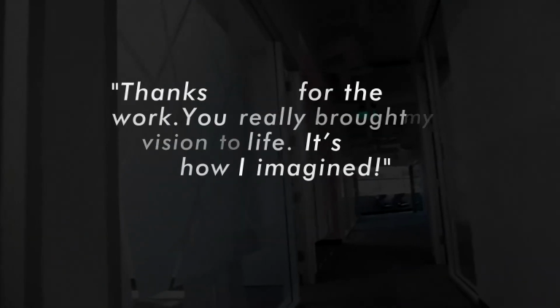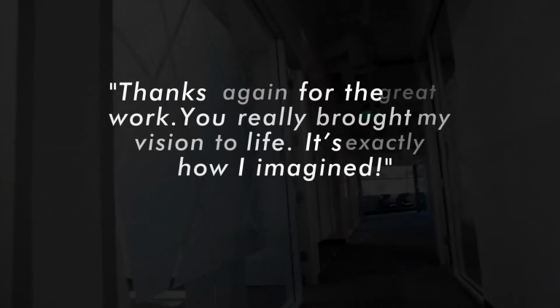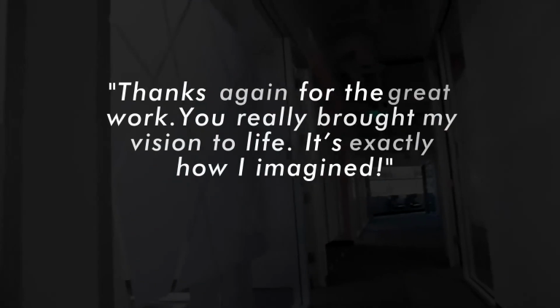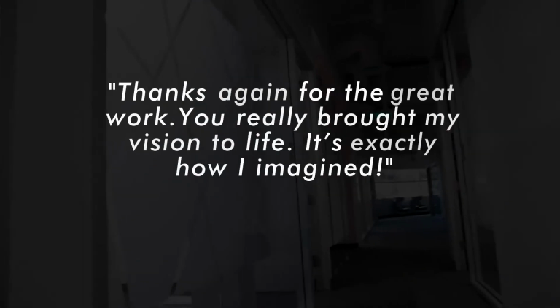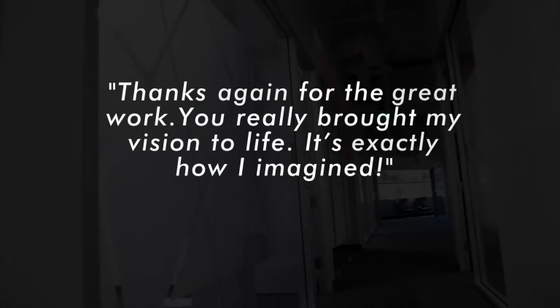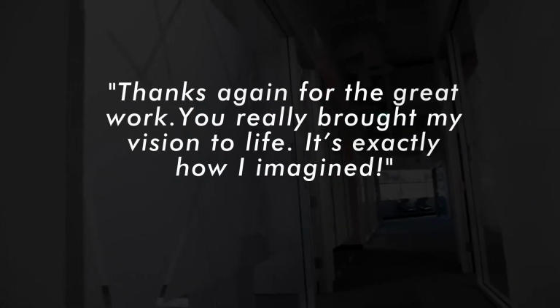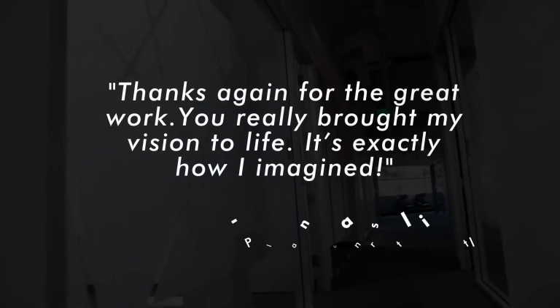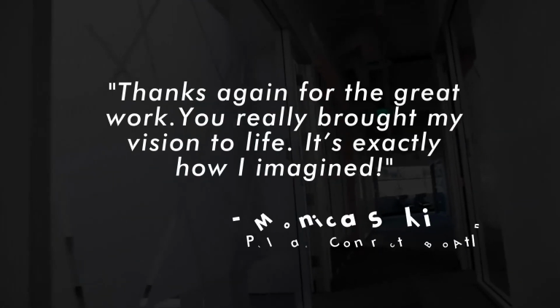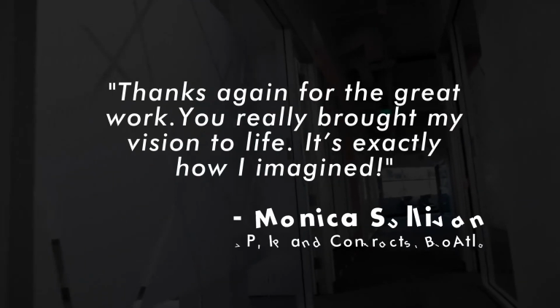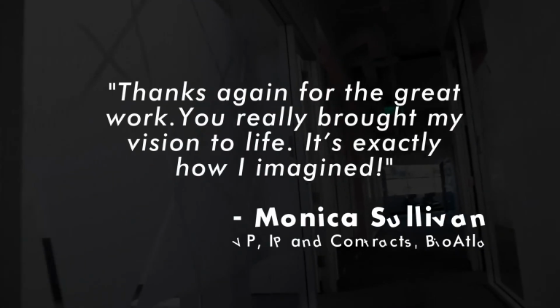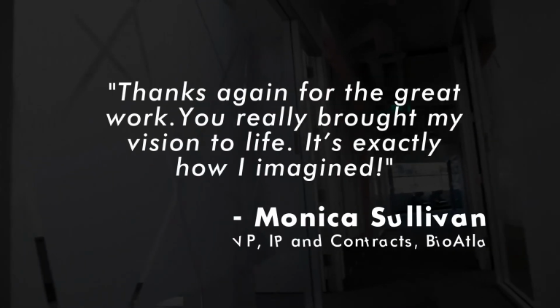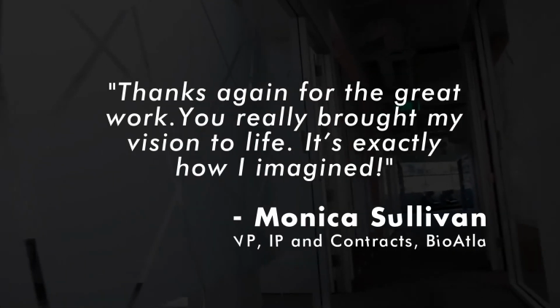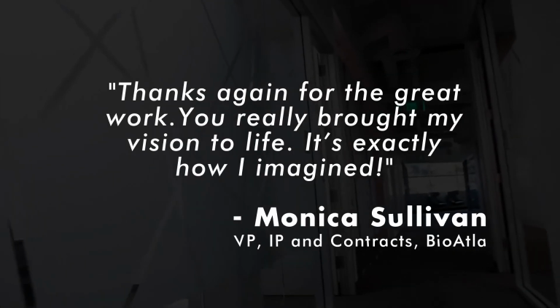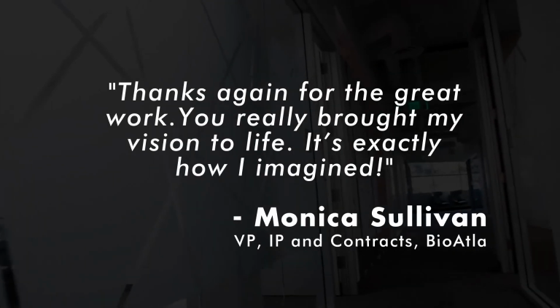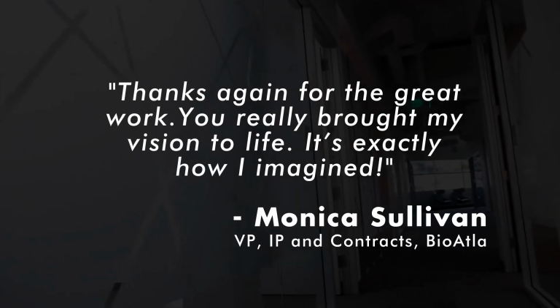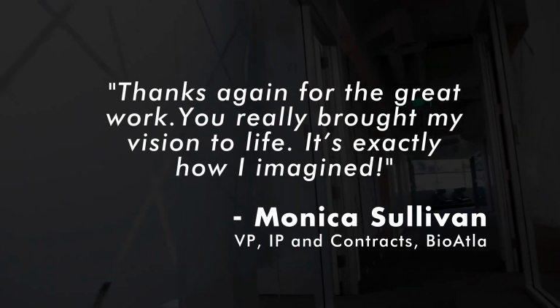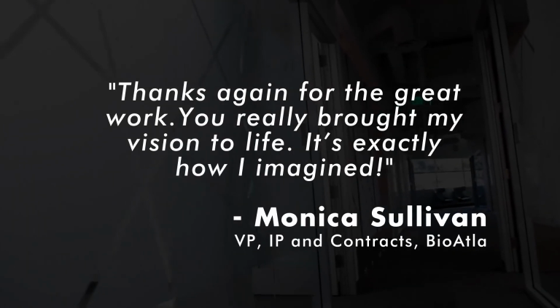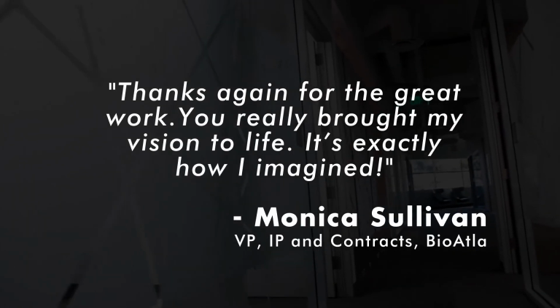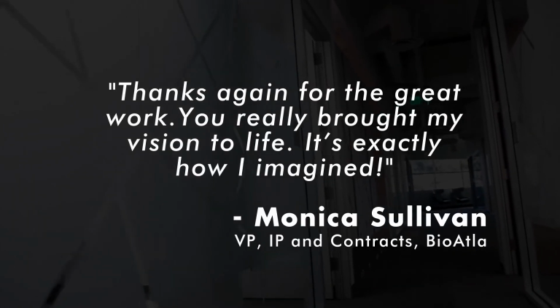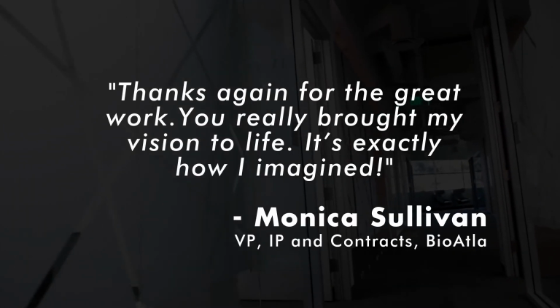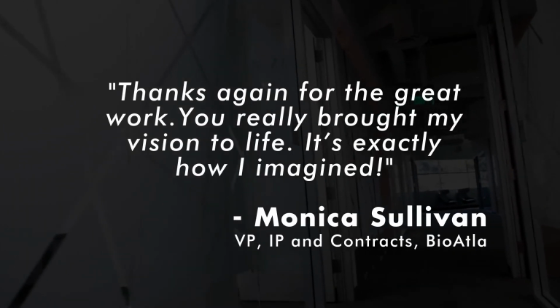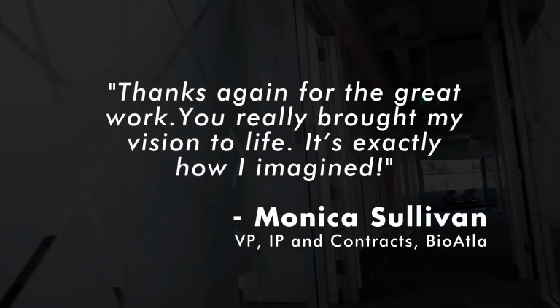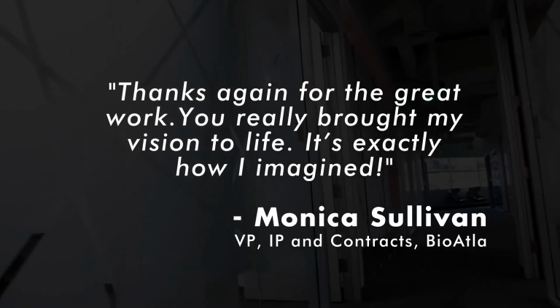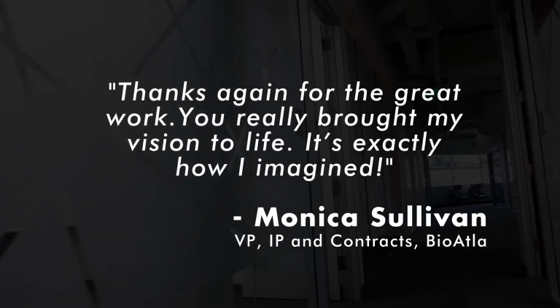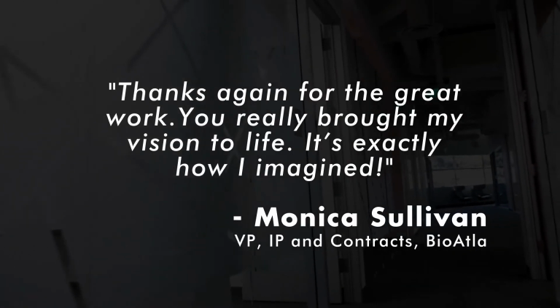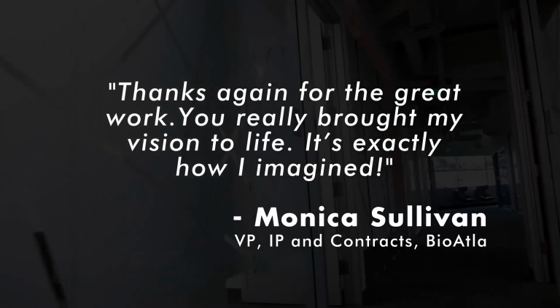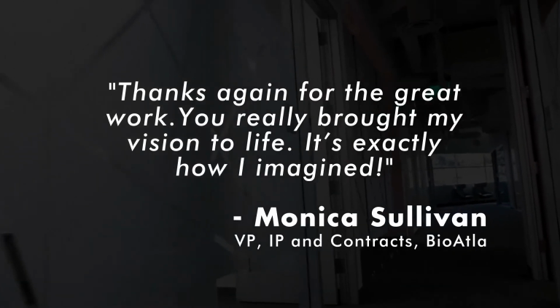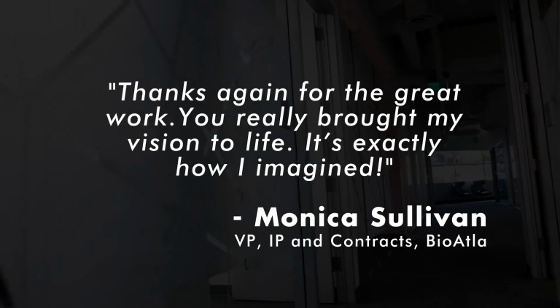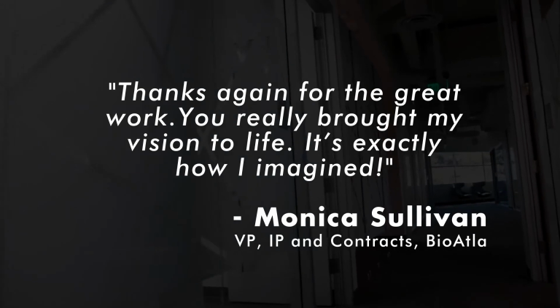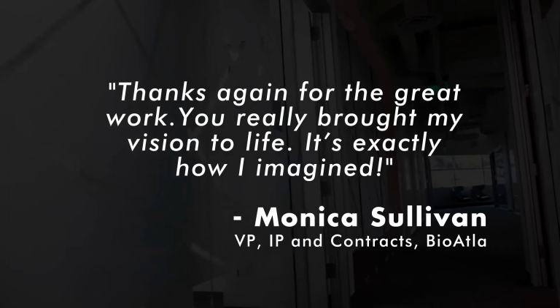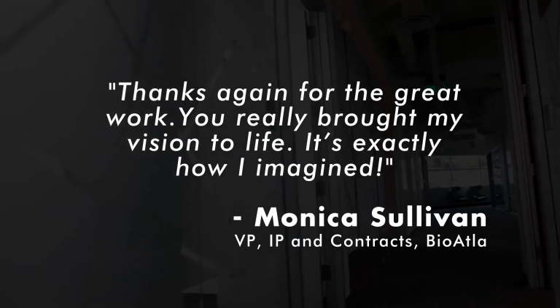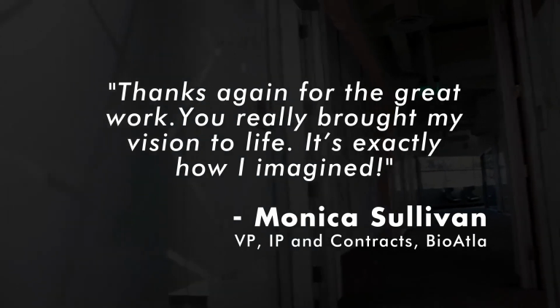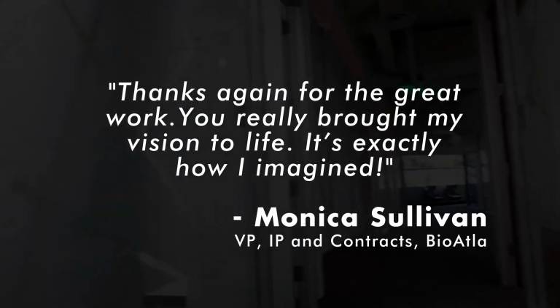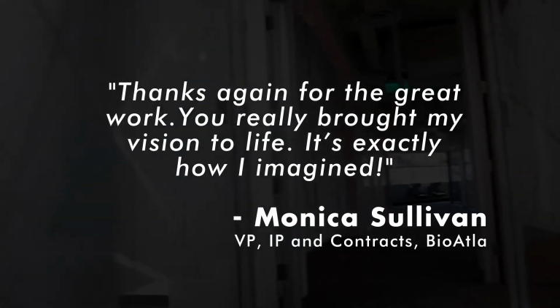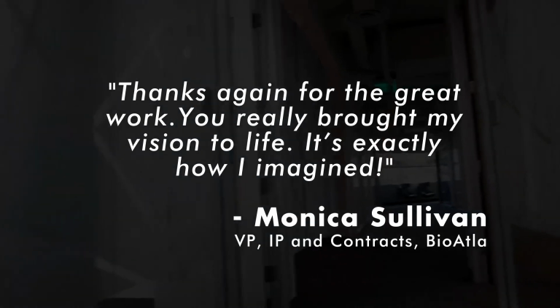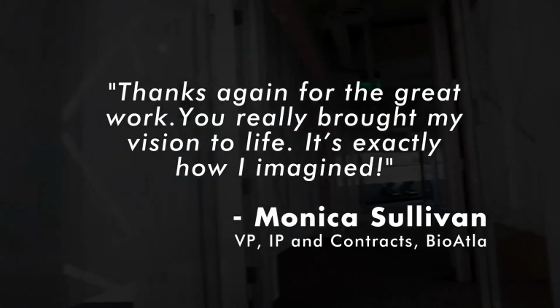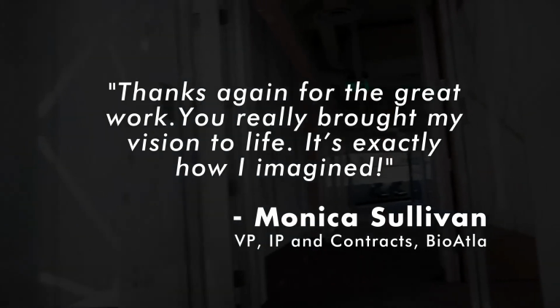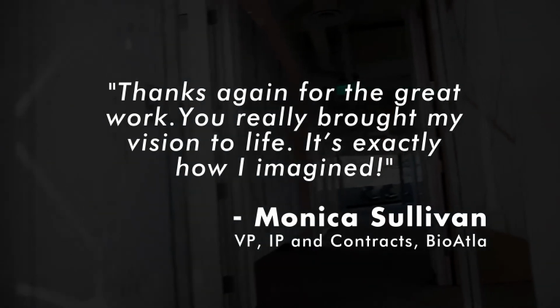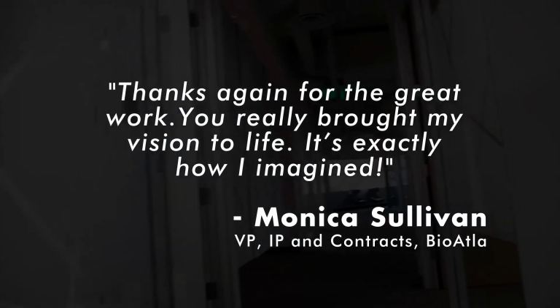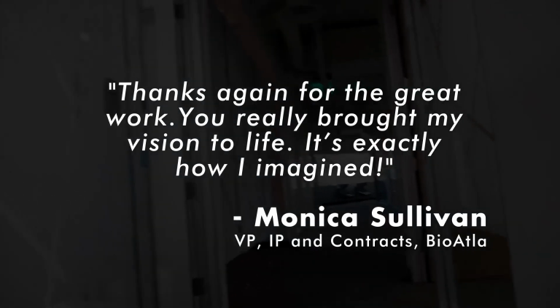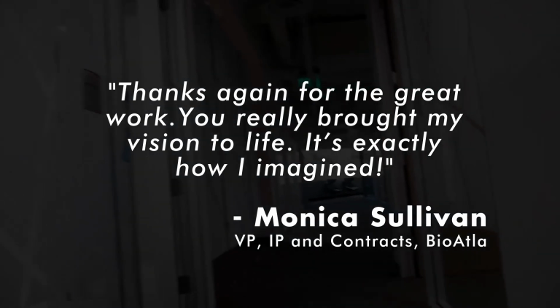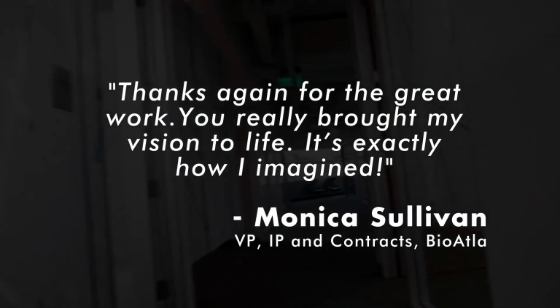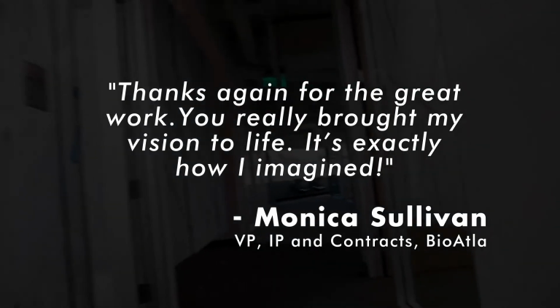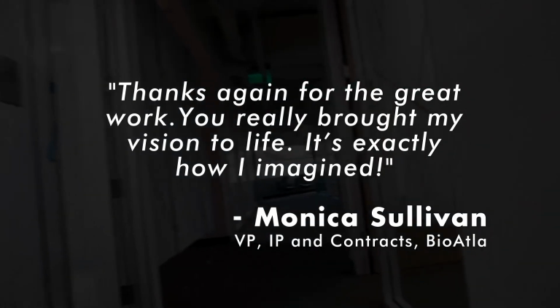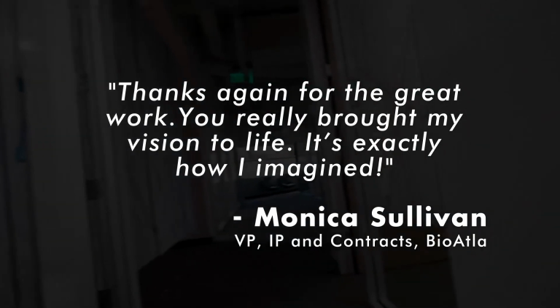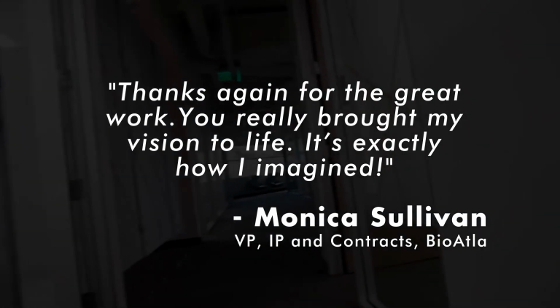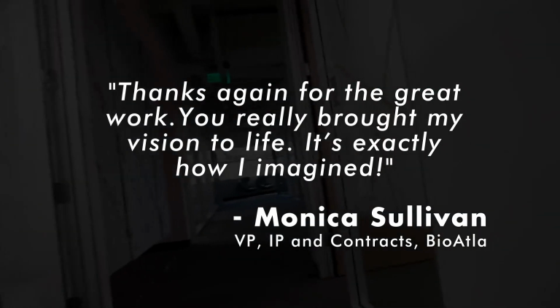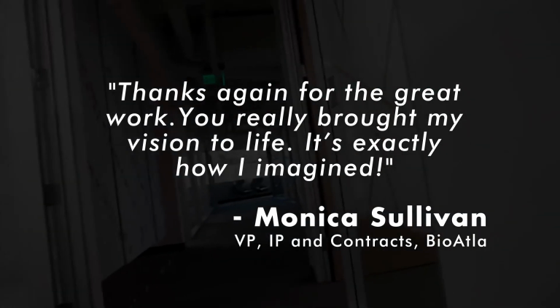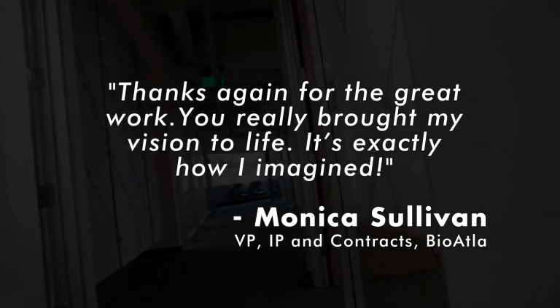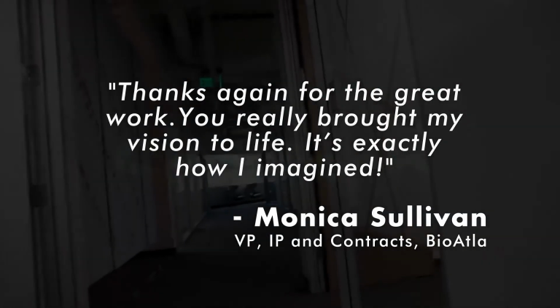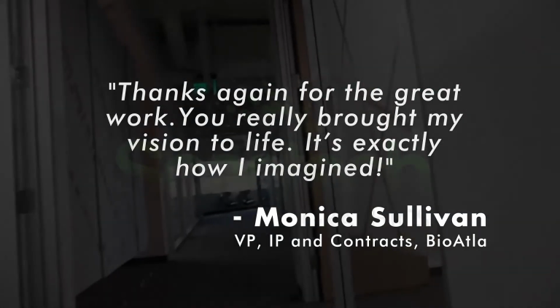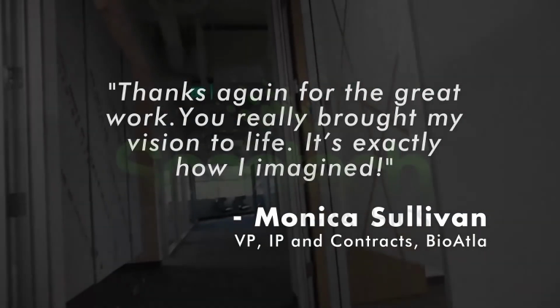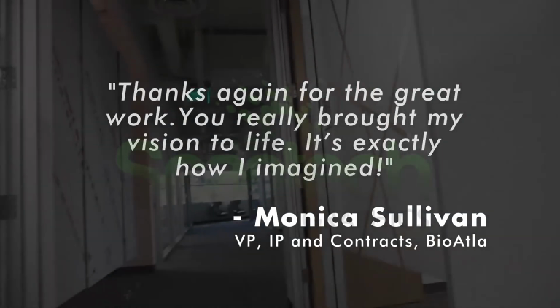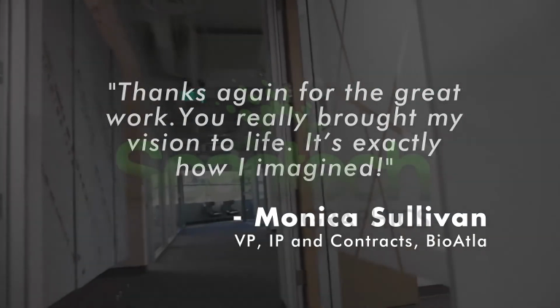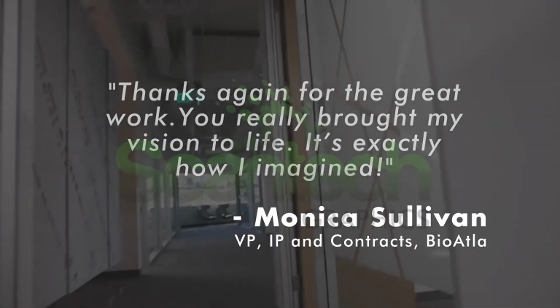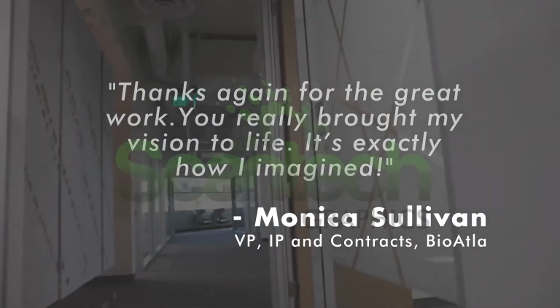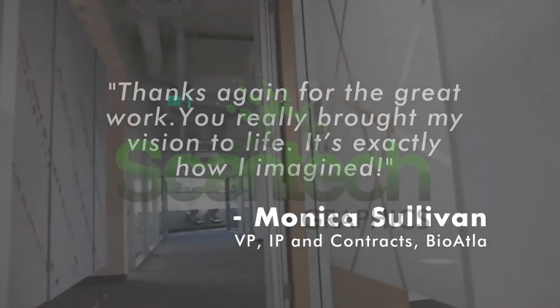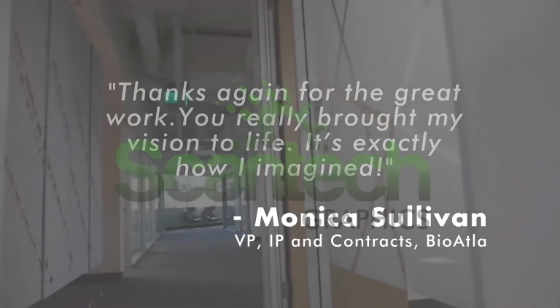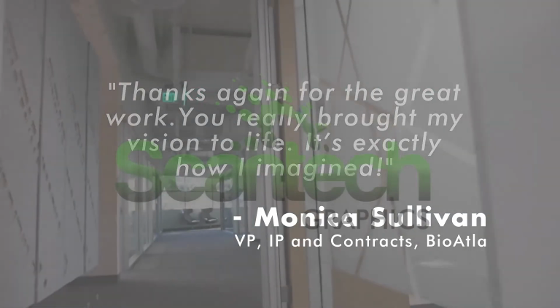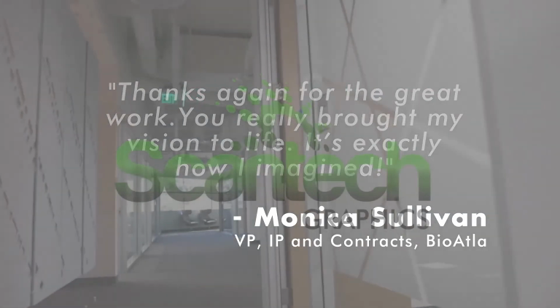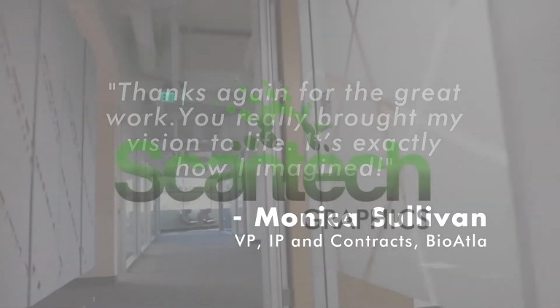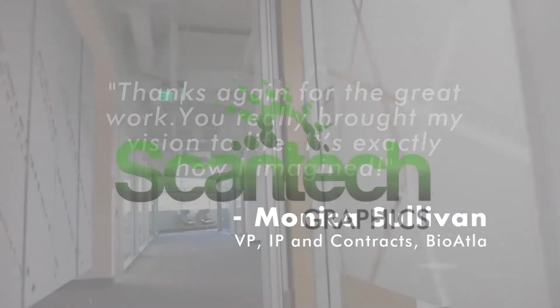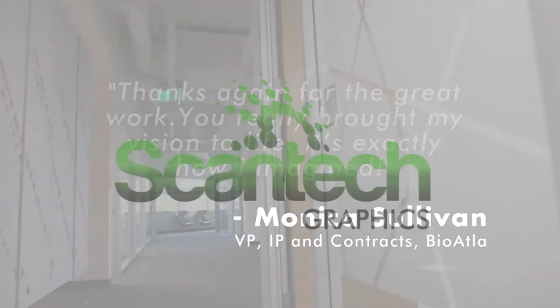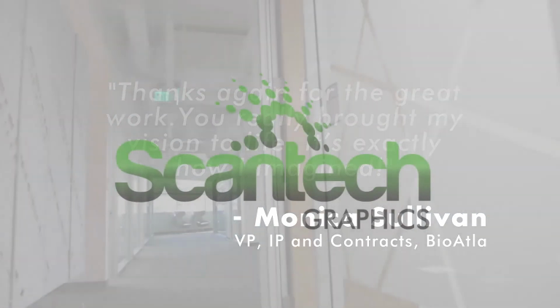It was a great project, a lot of fun to try to come up with the designs that the team wanted. Very good quality overall.